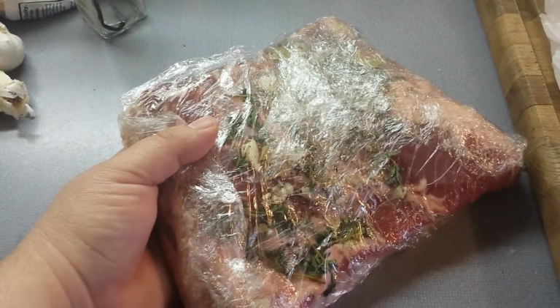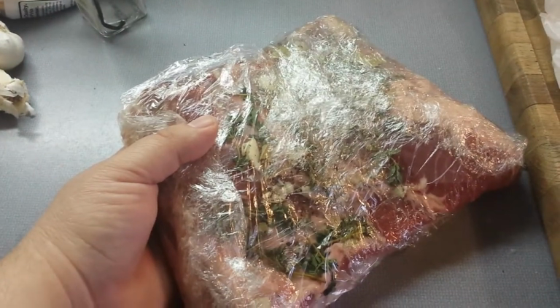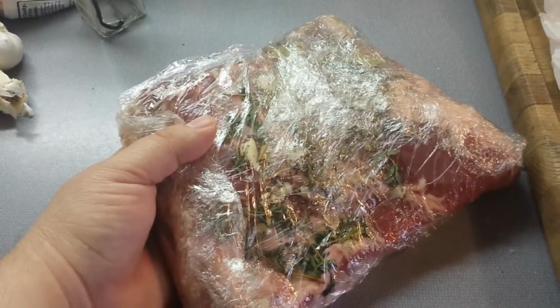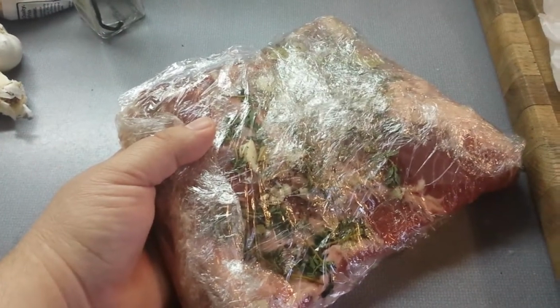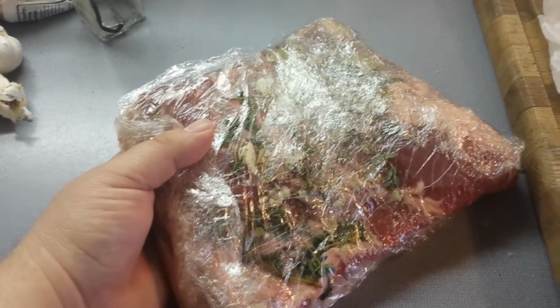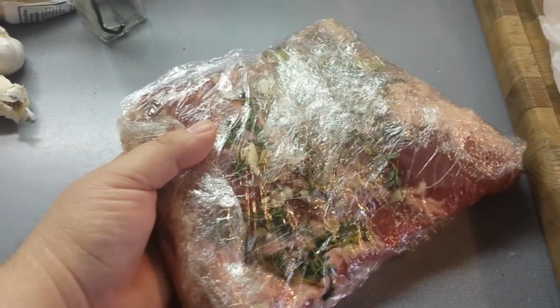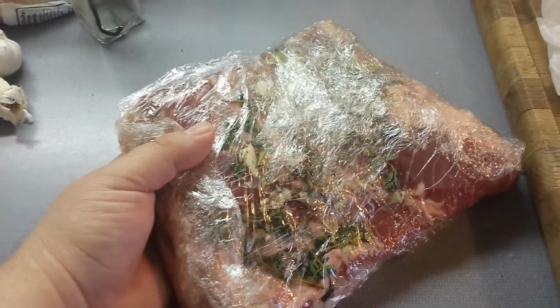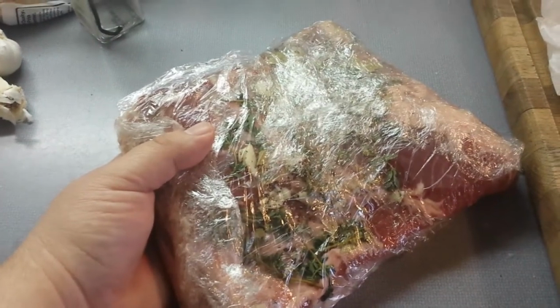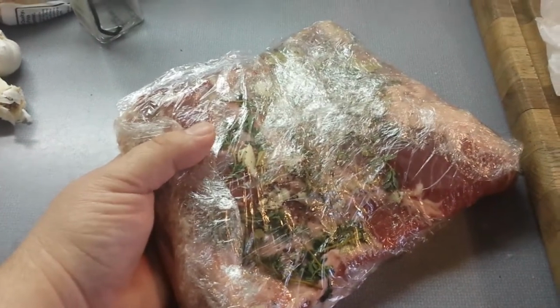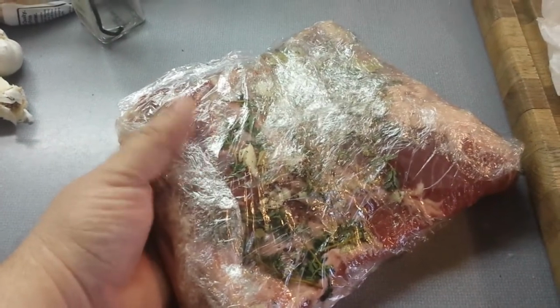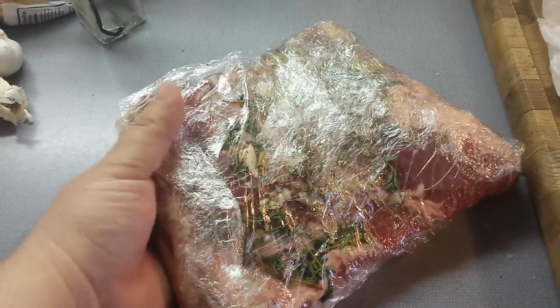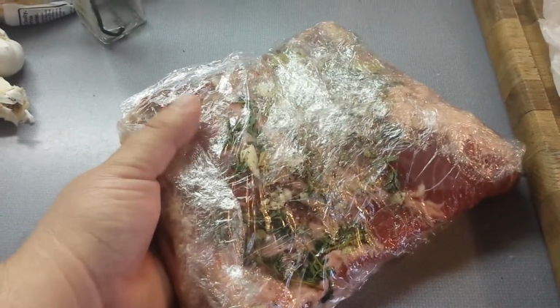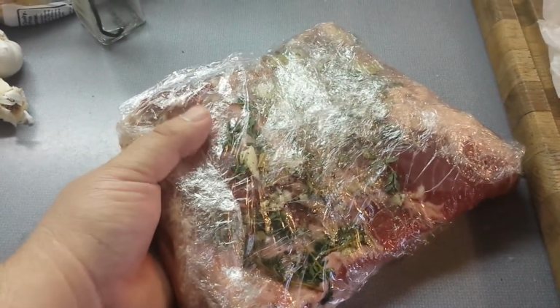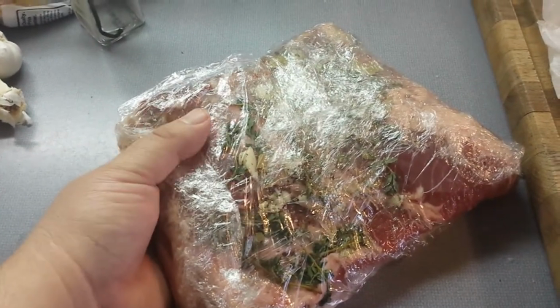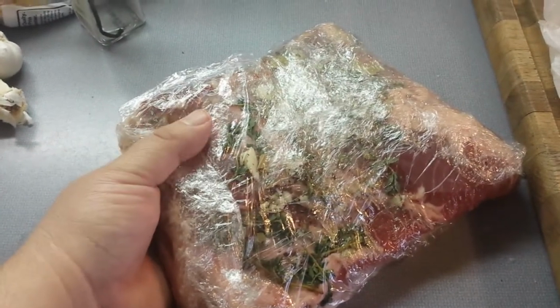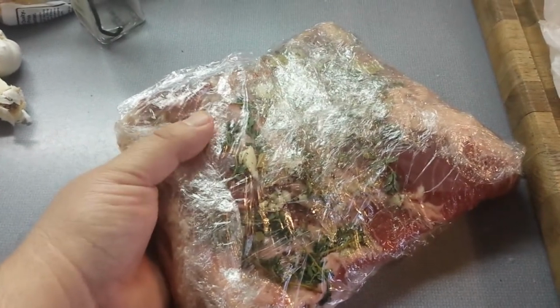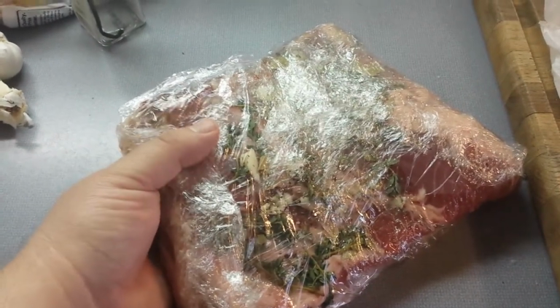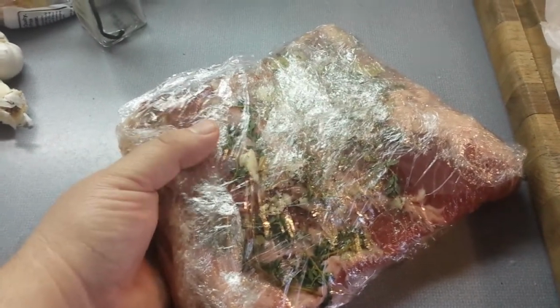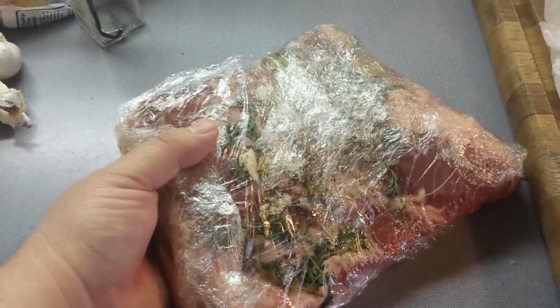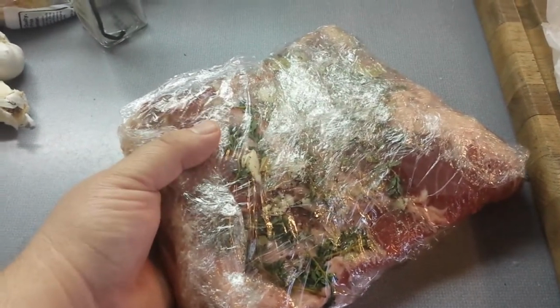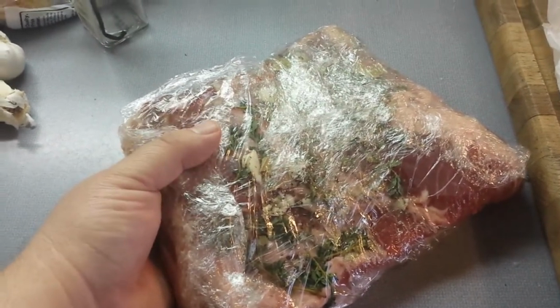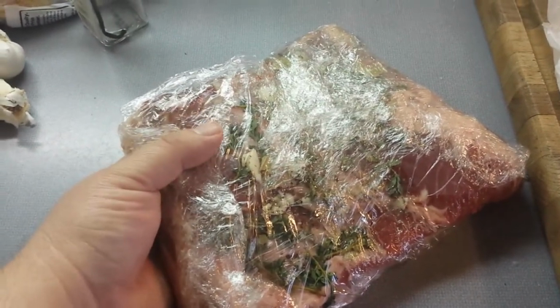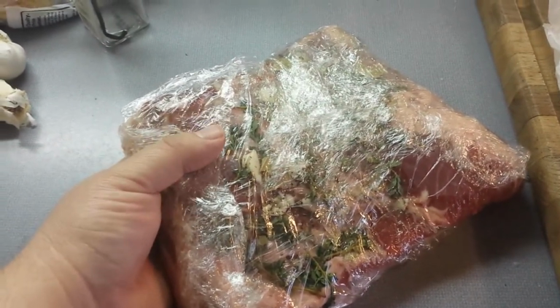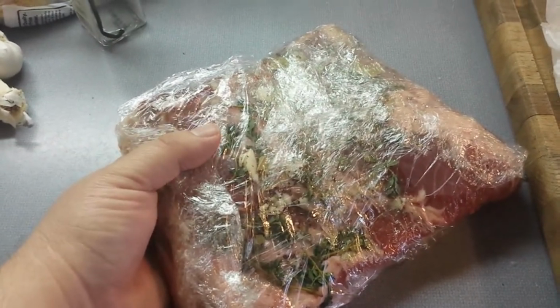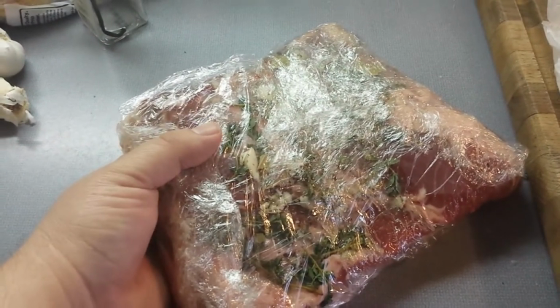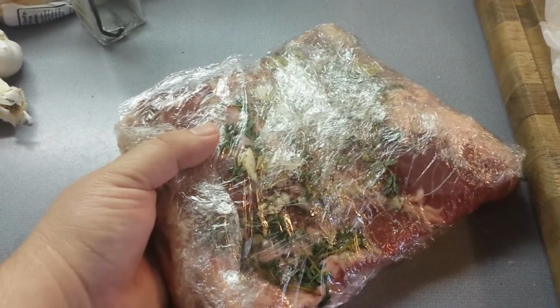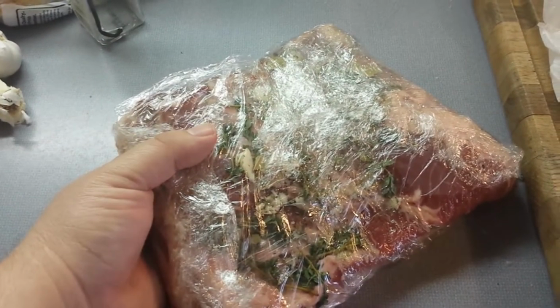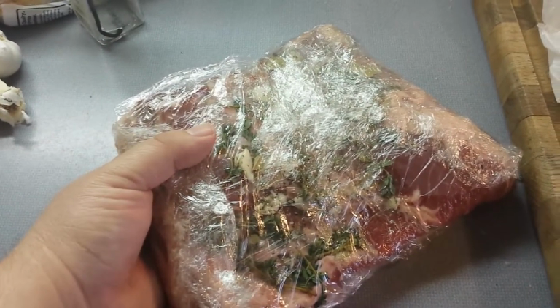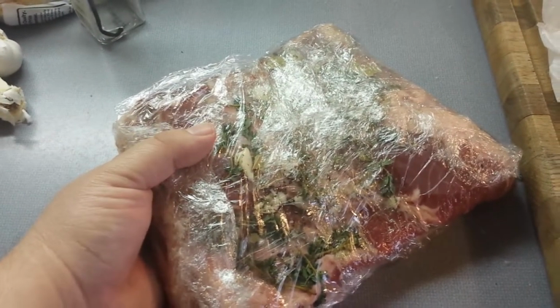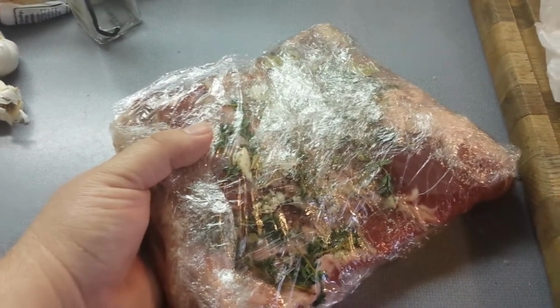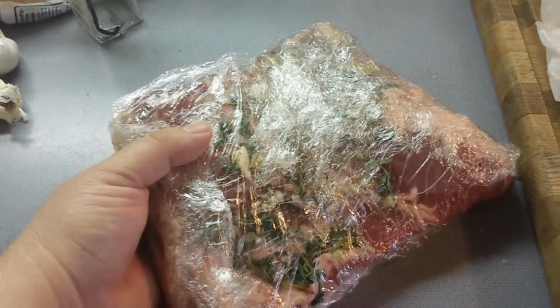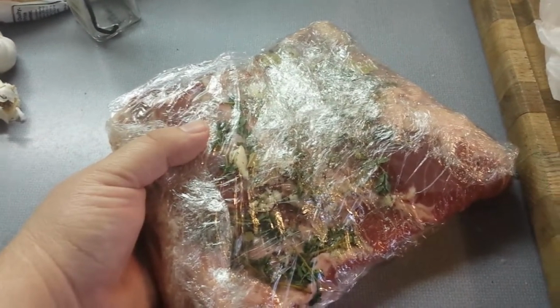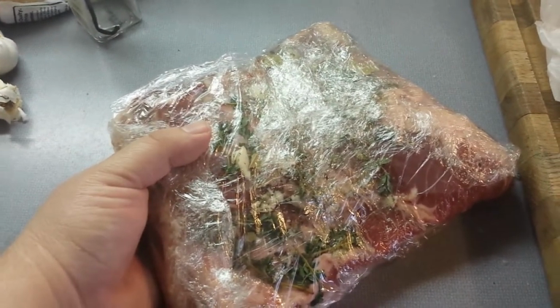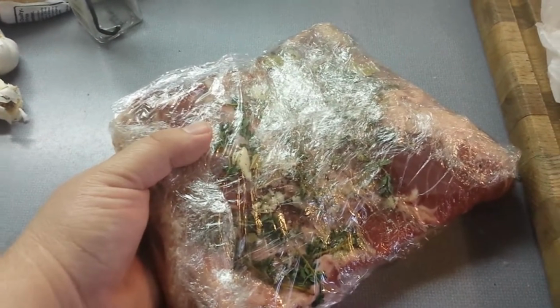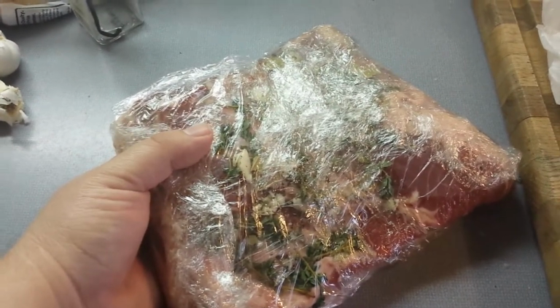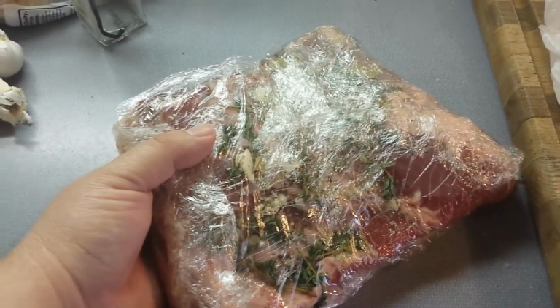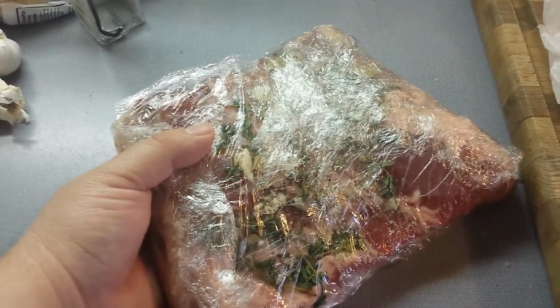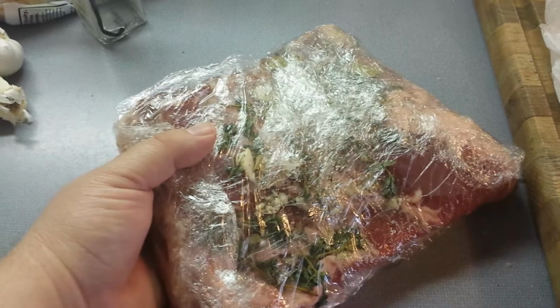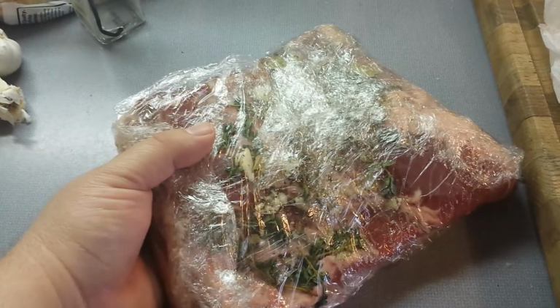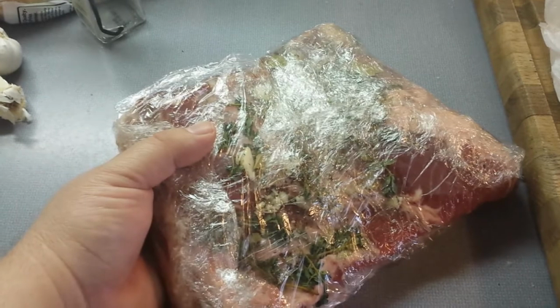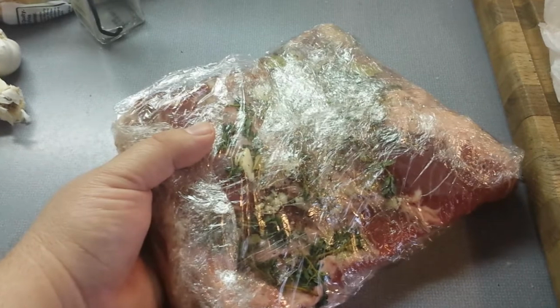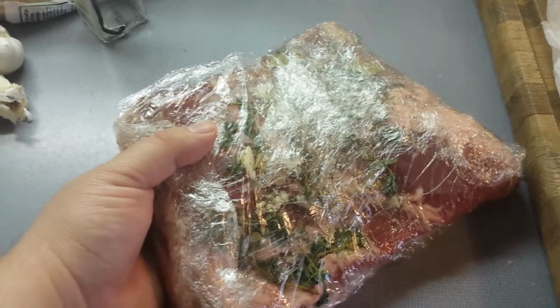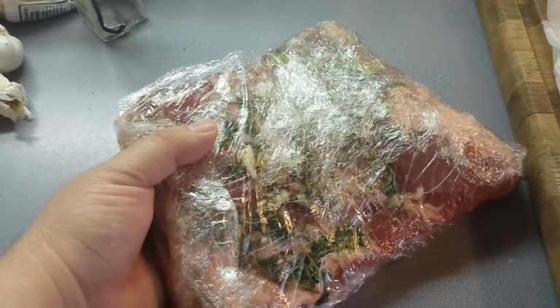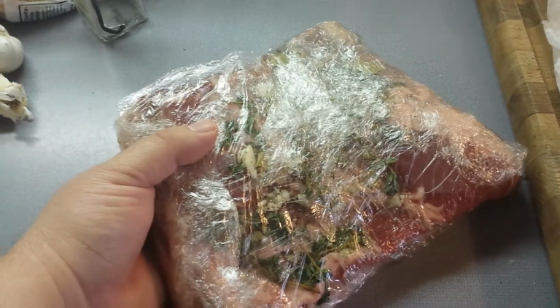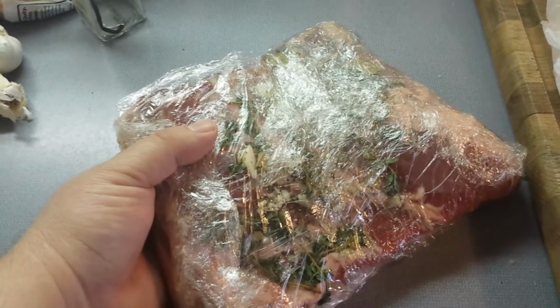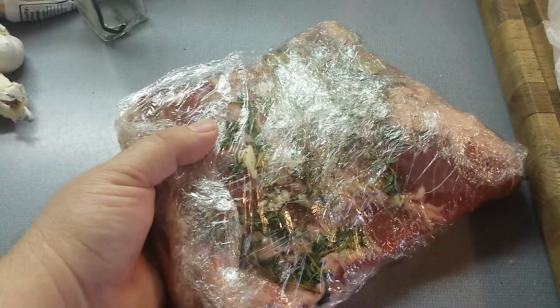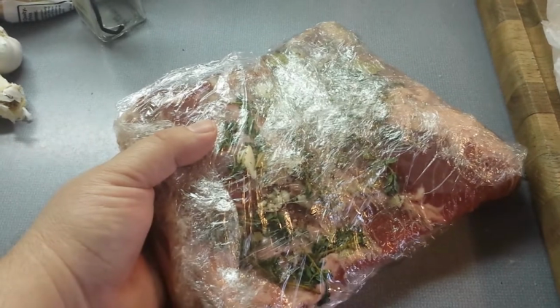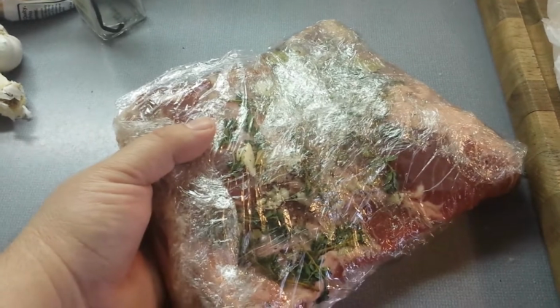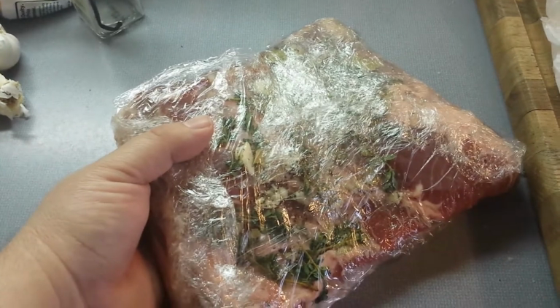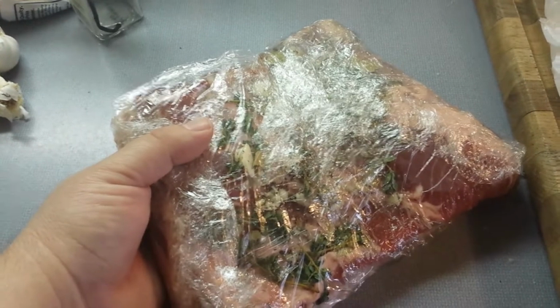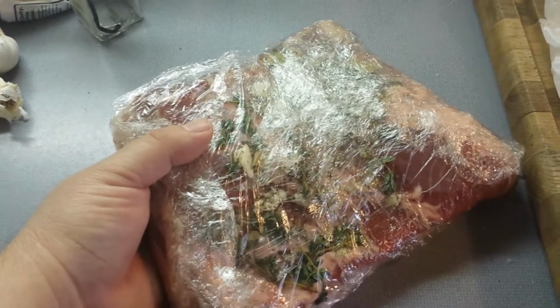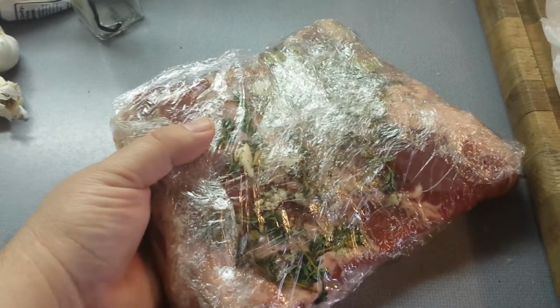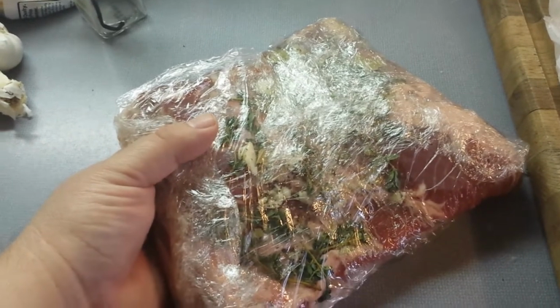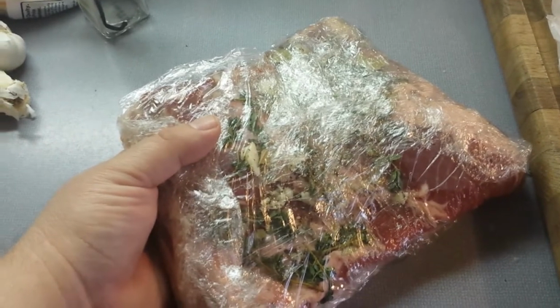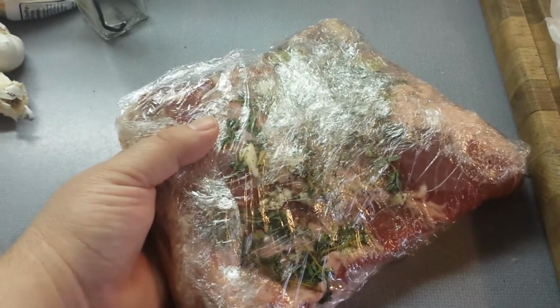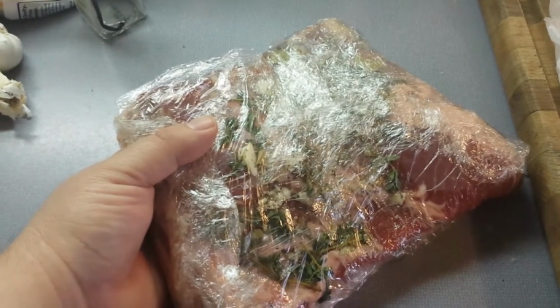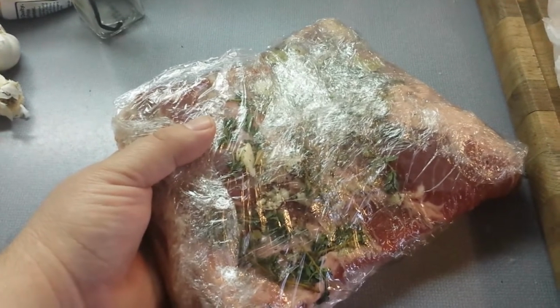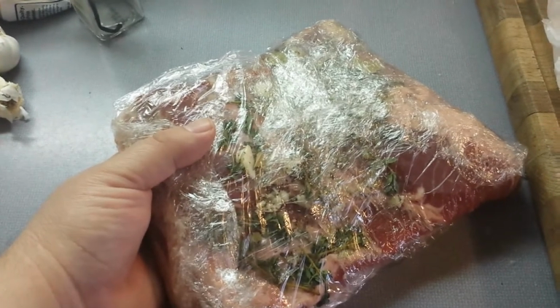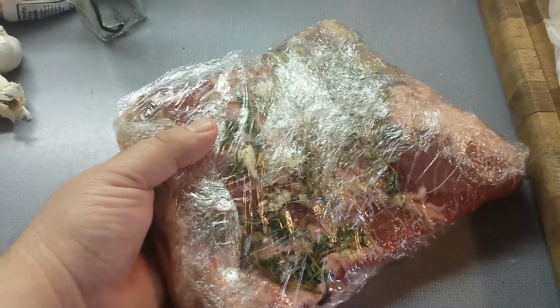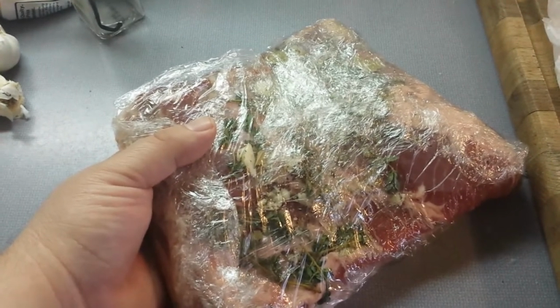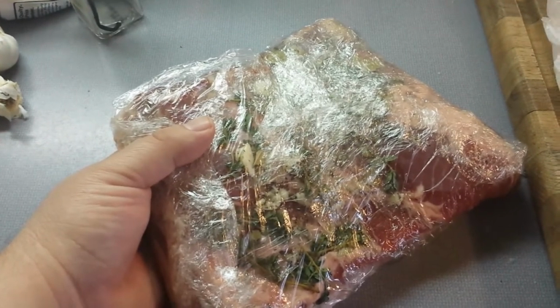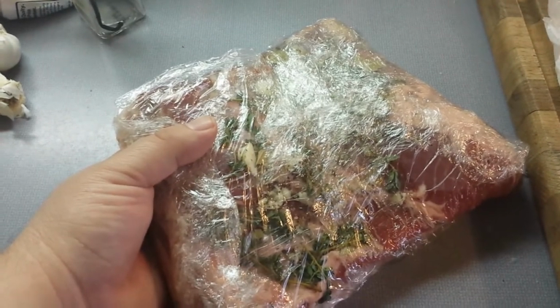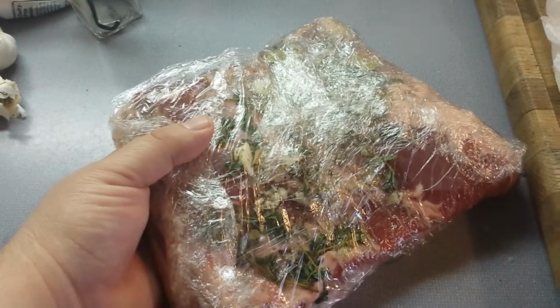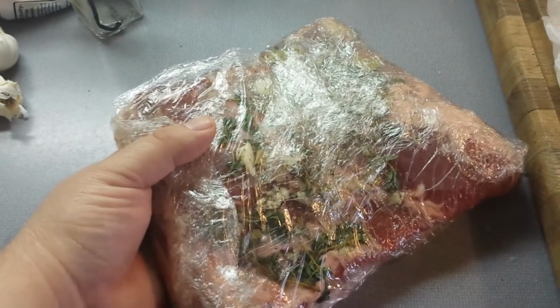I've got the Dutch oven put into the oven to braise the first third of the pork belly.